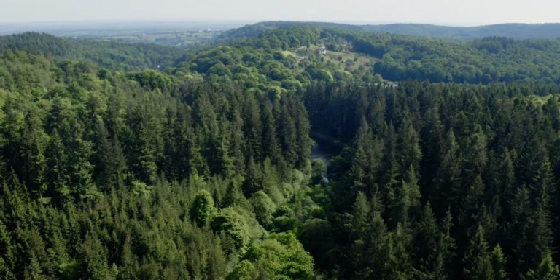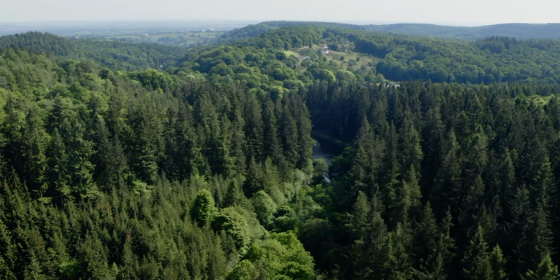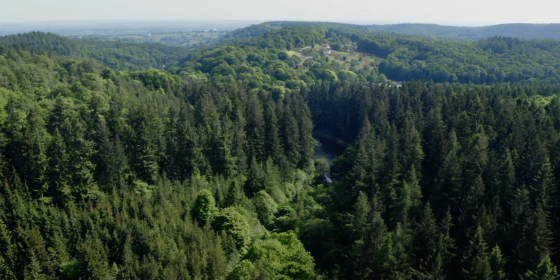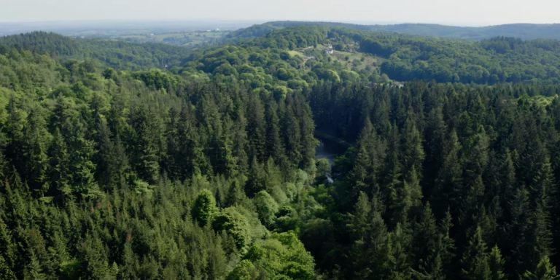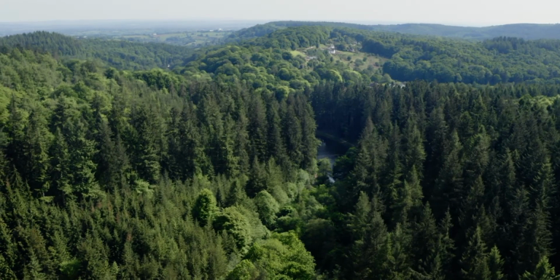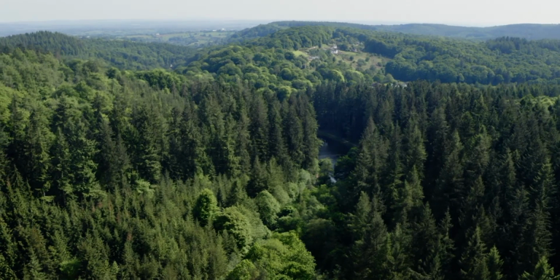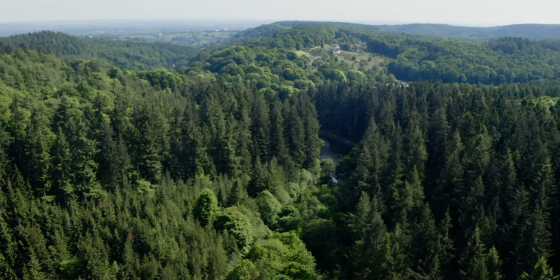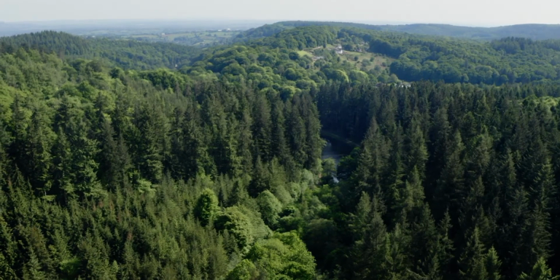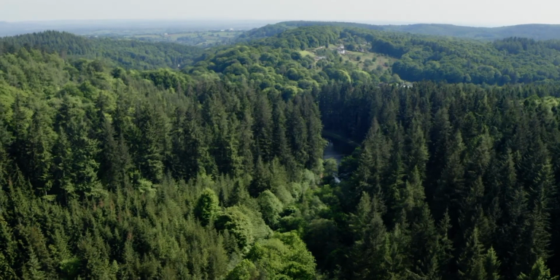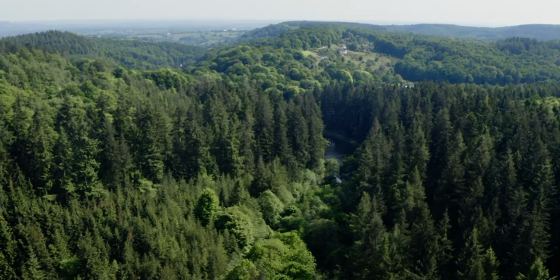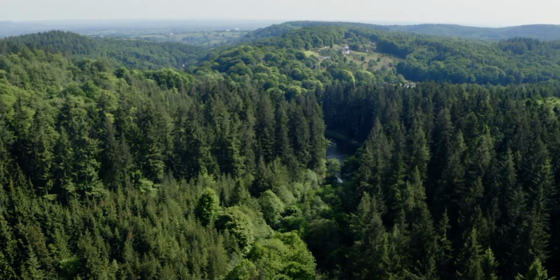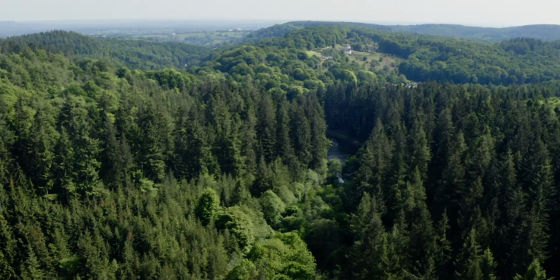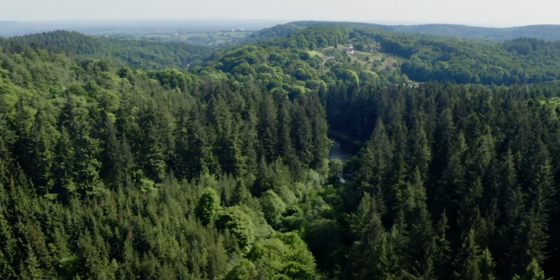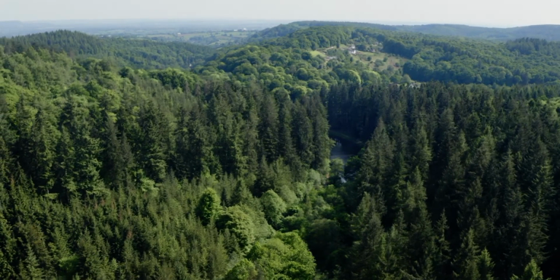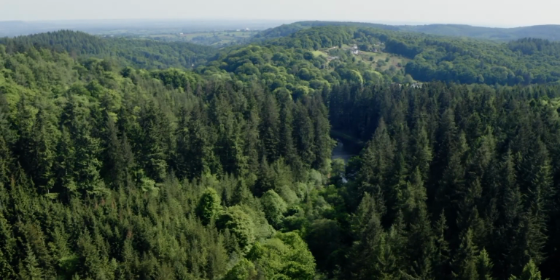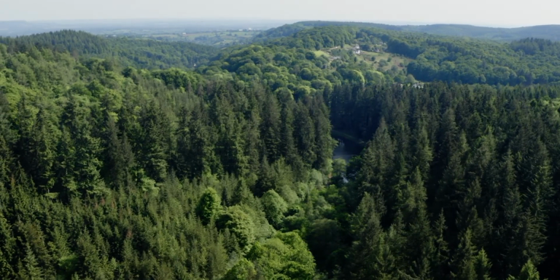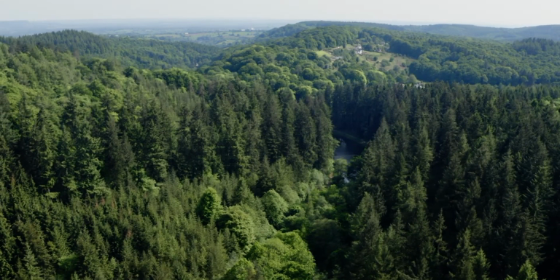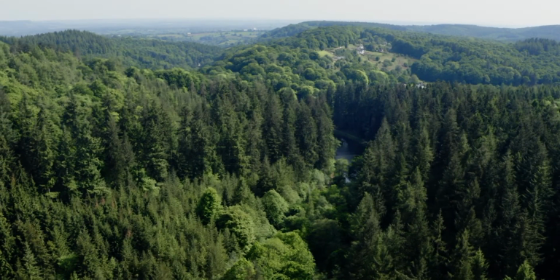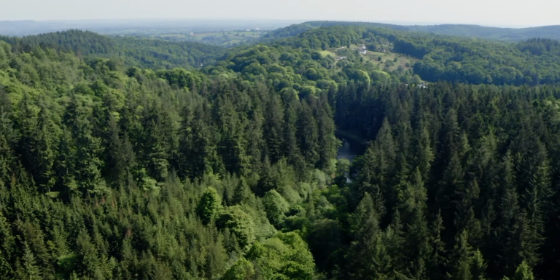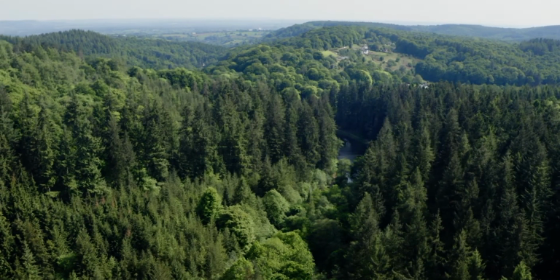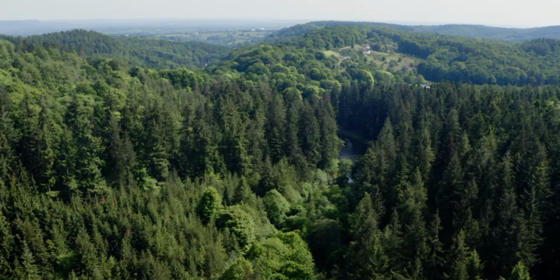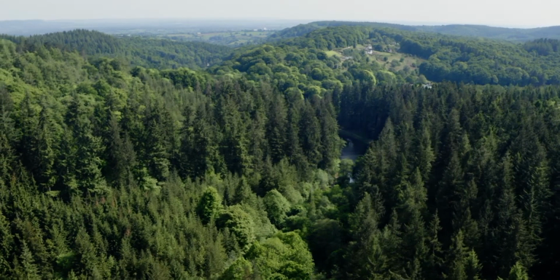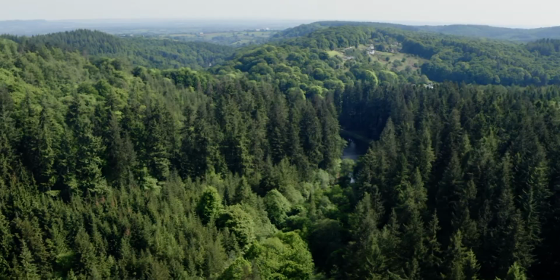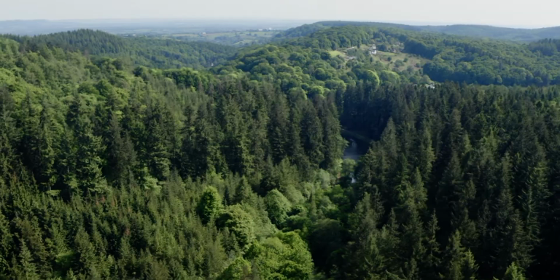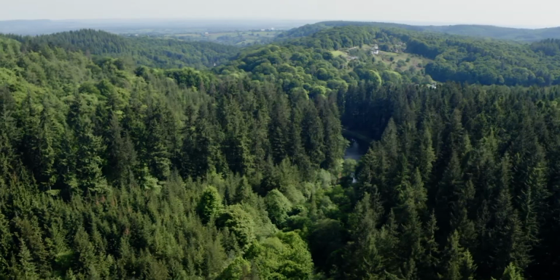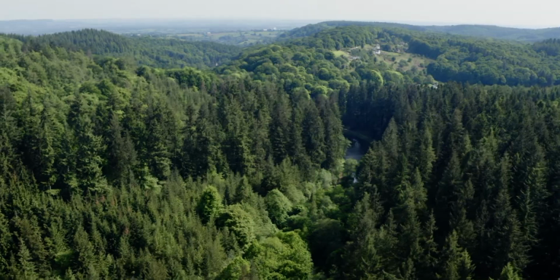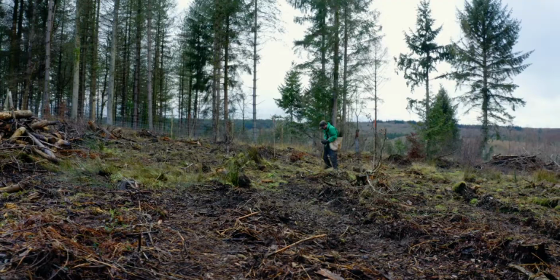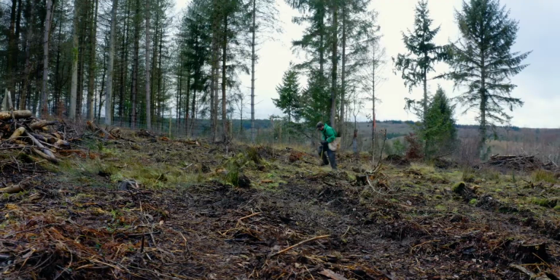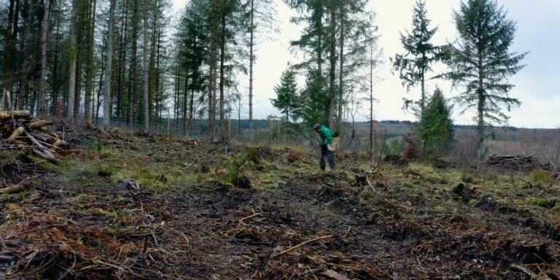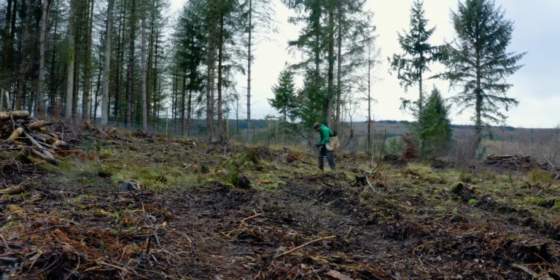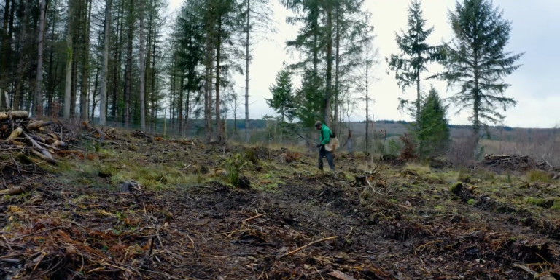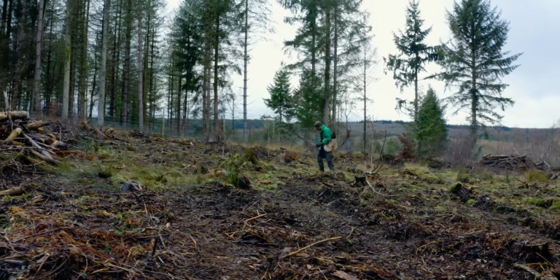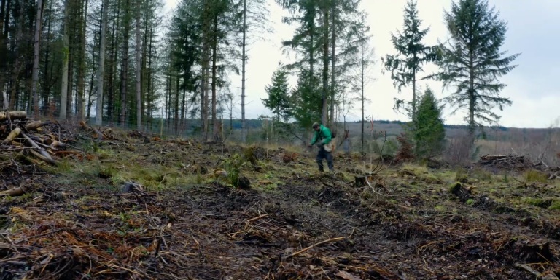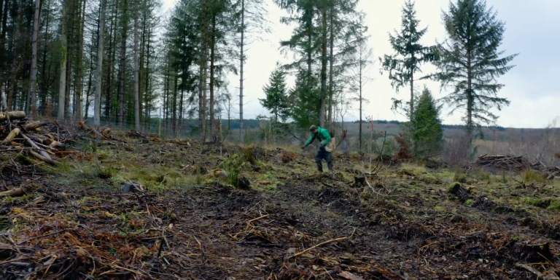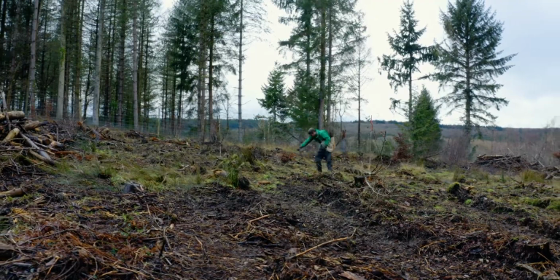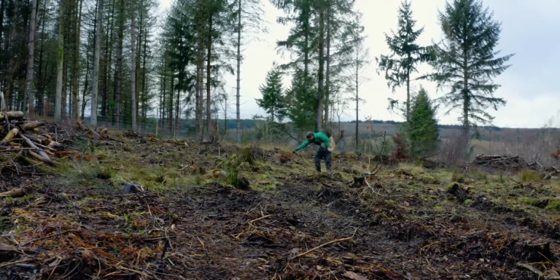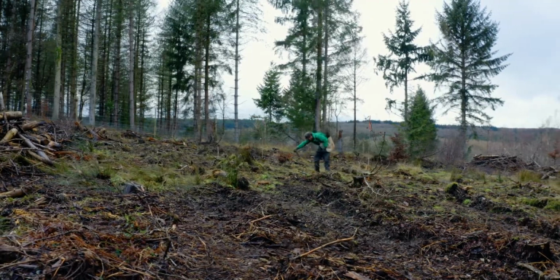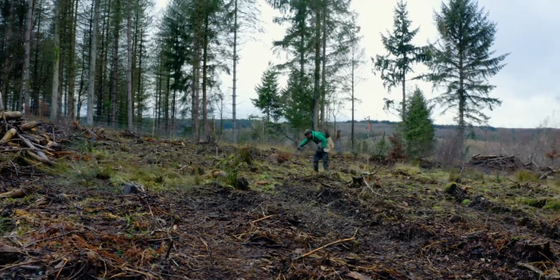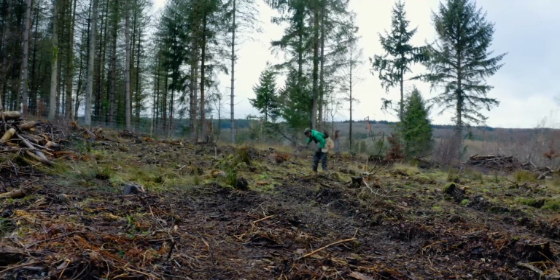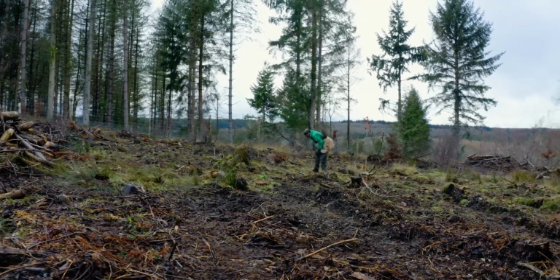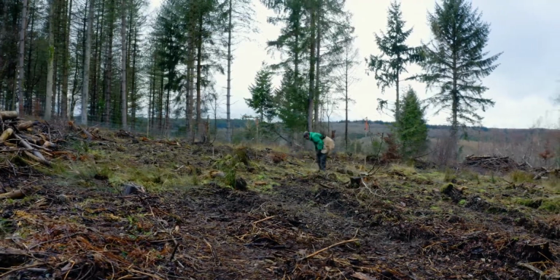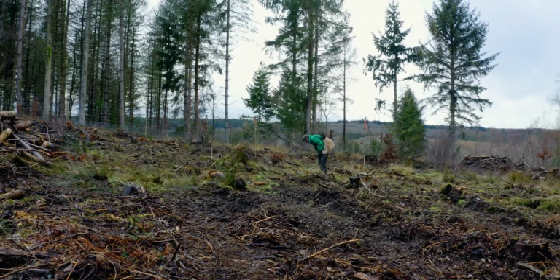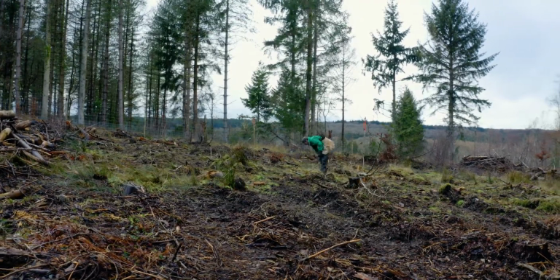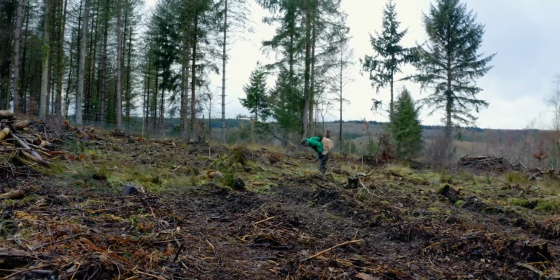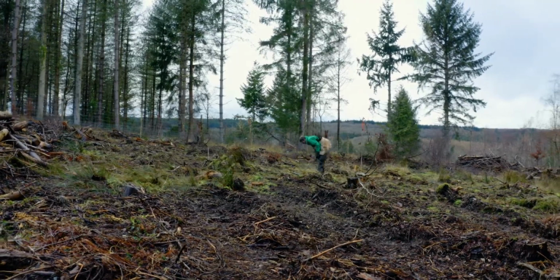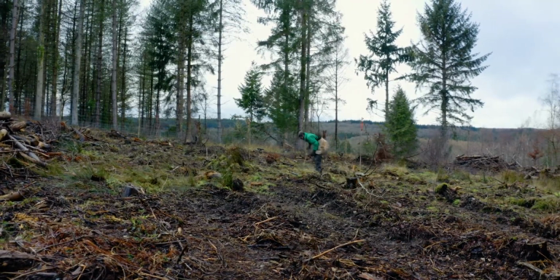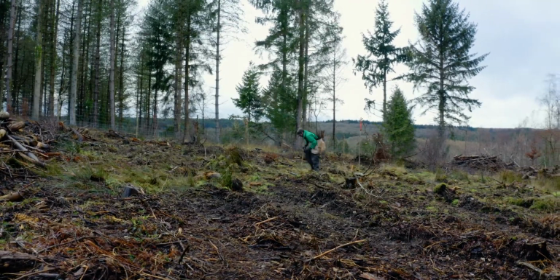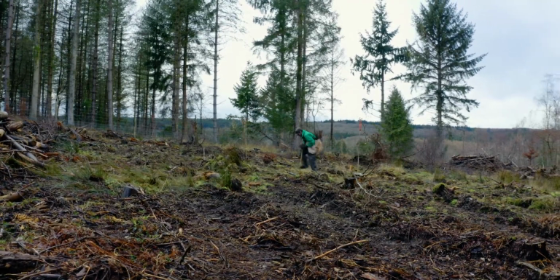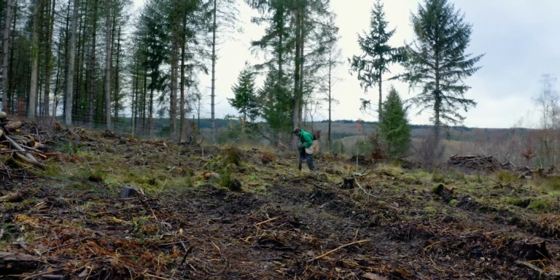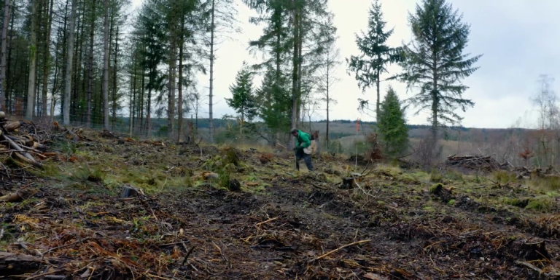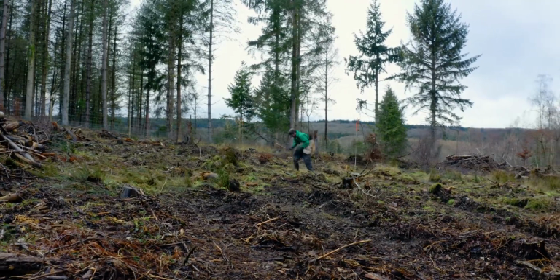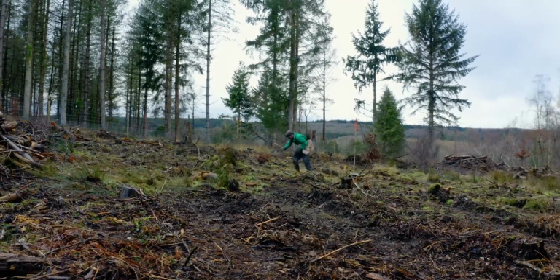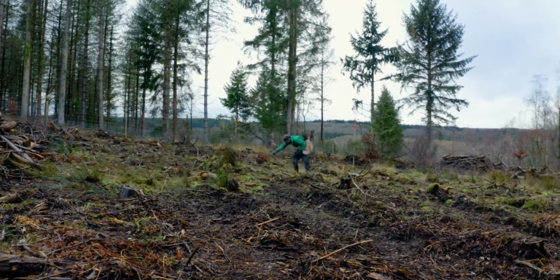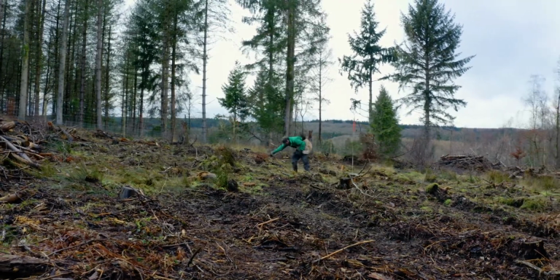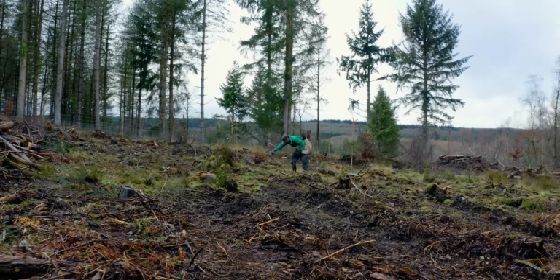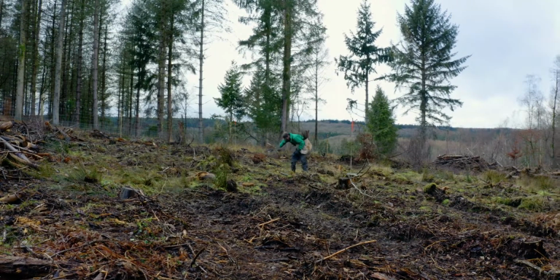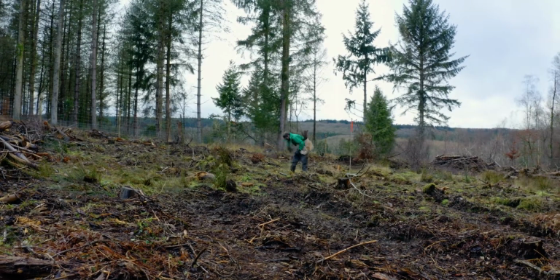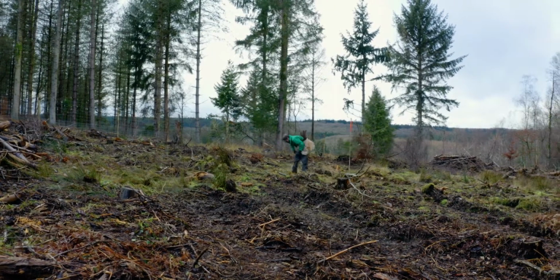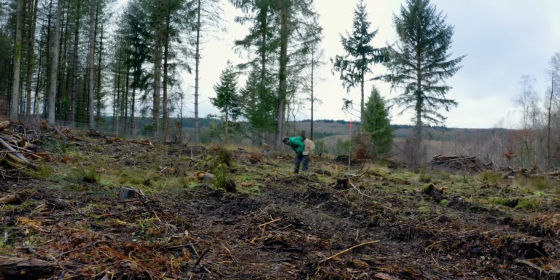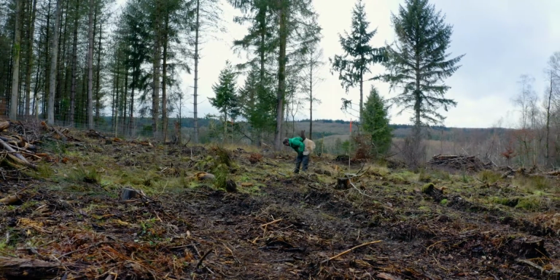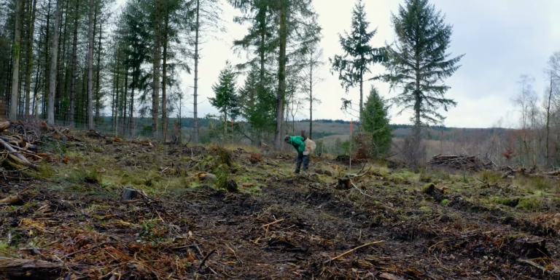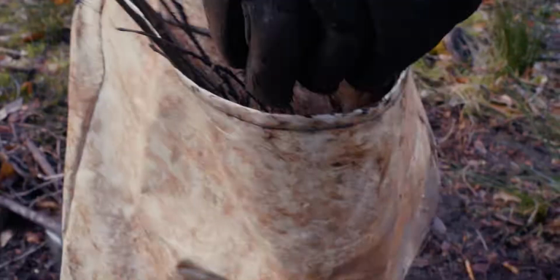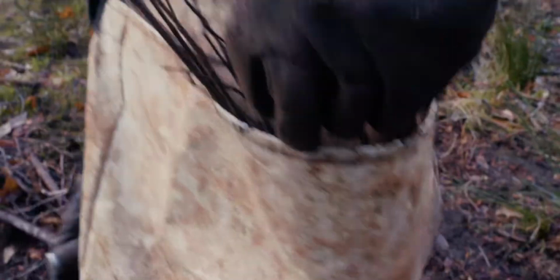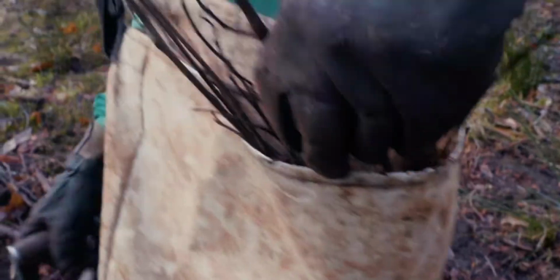We don't plant trees just native to the UK because we need to be diverse and make sure we have a sustainable crop for the future.